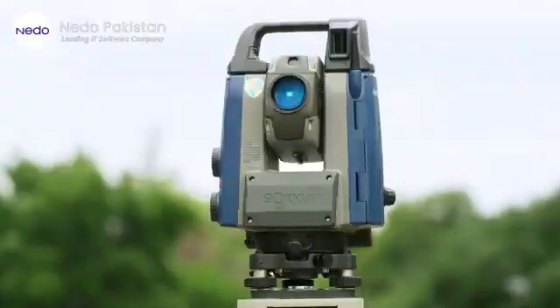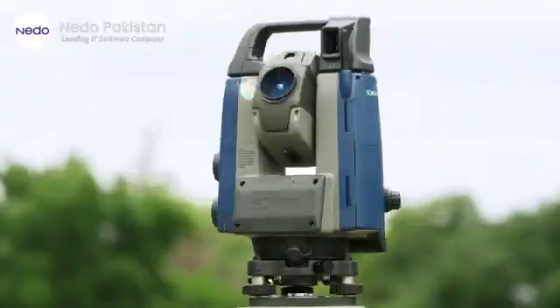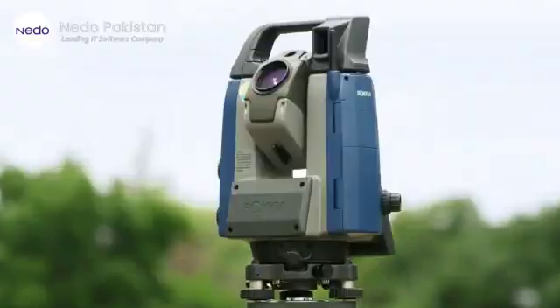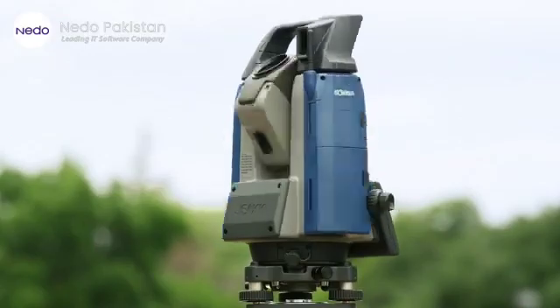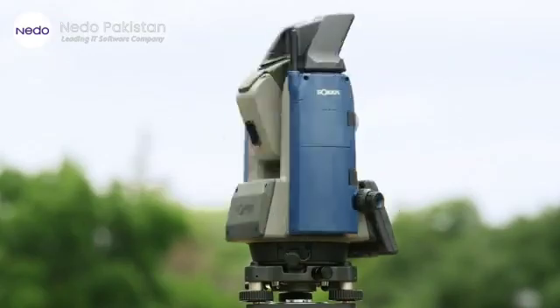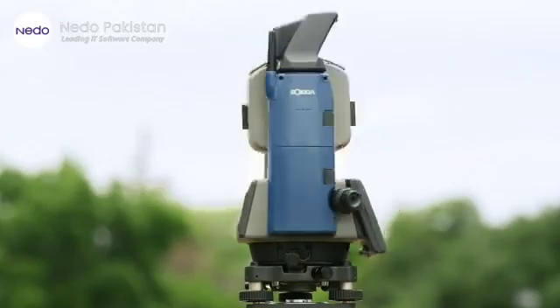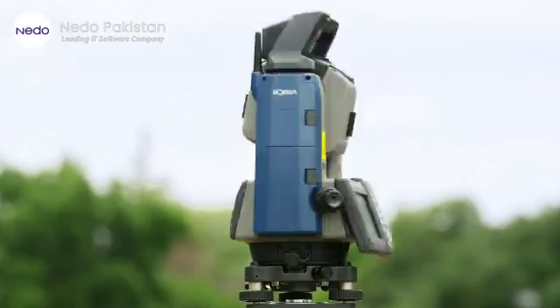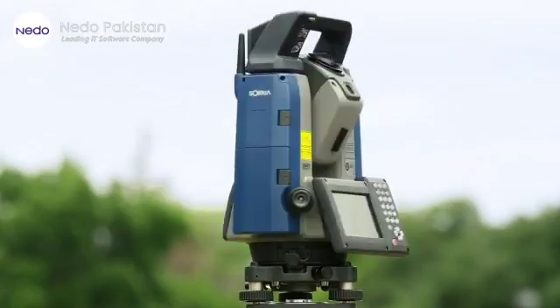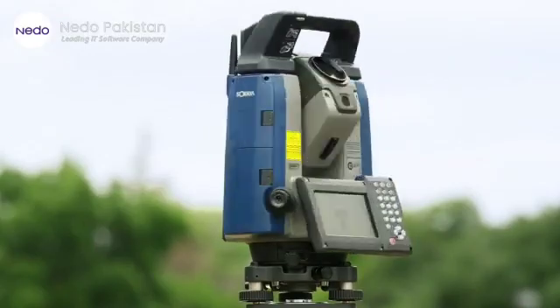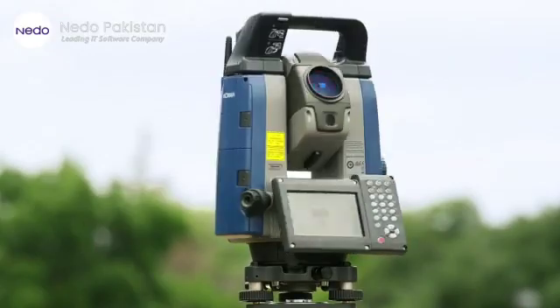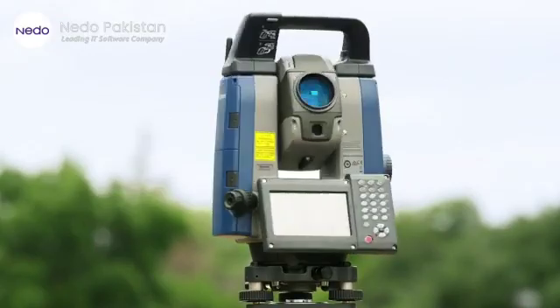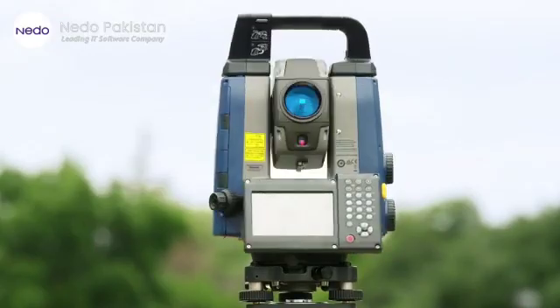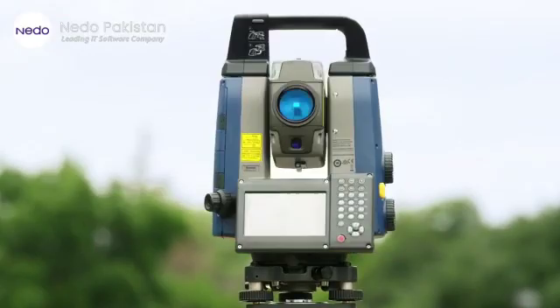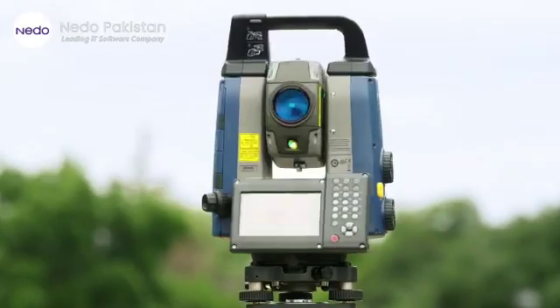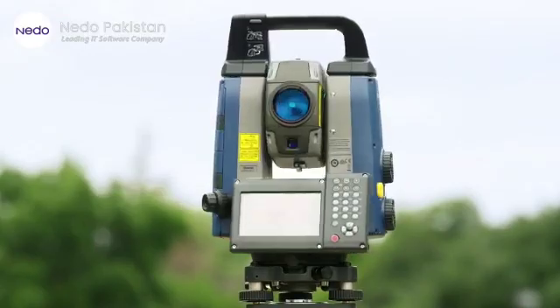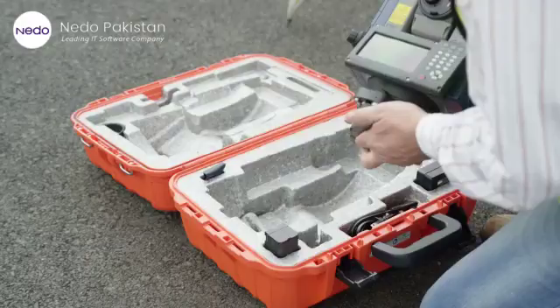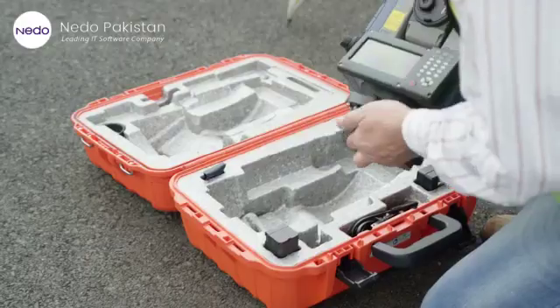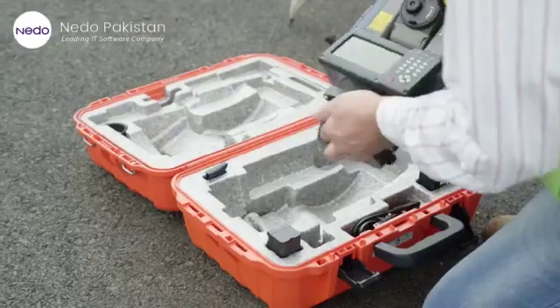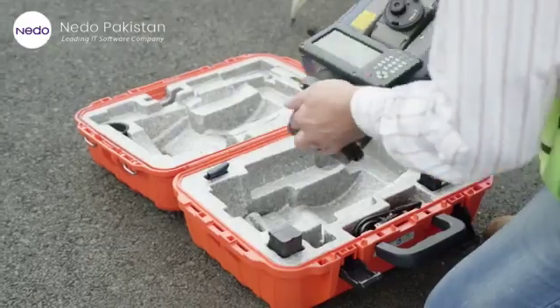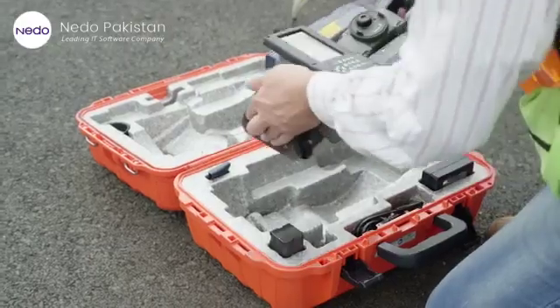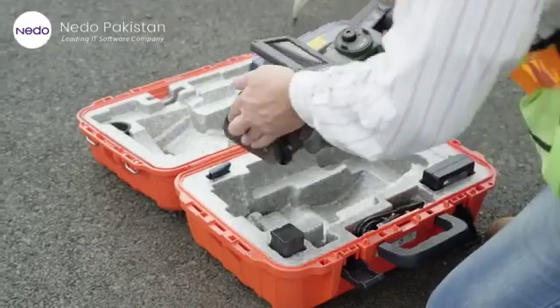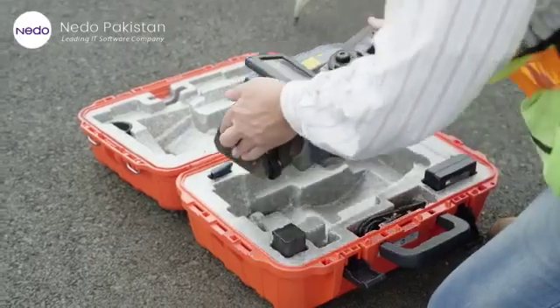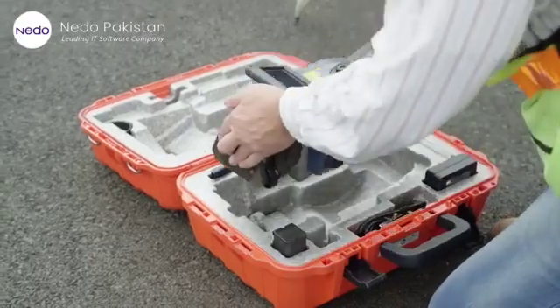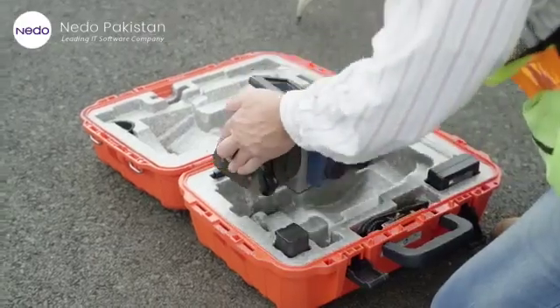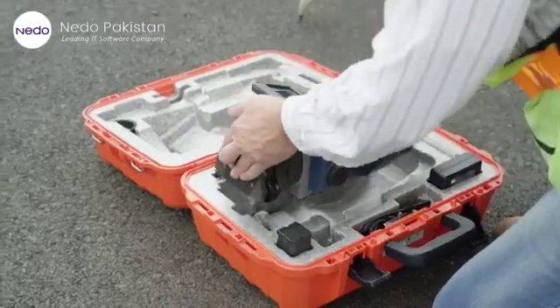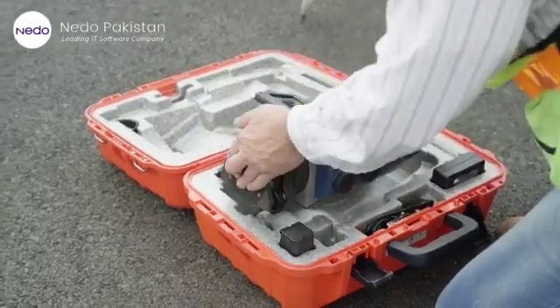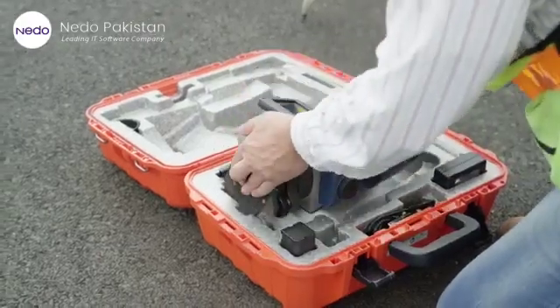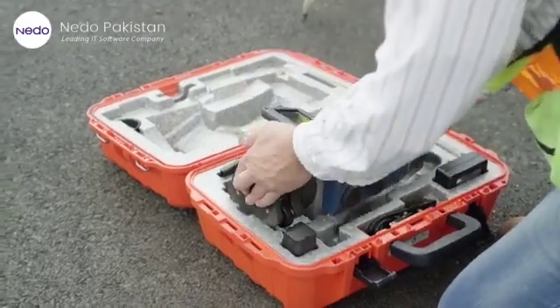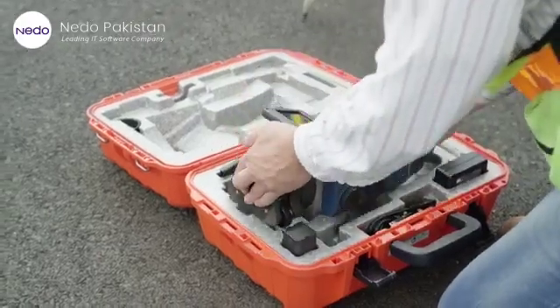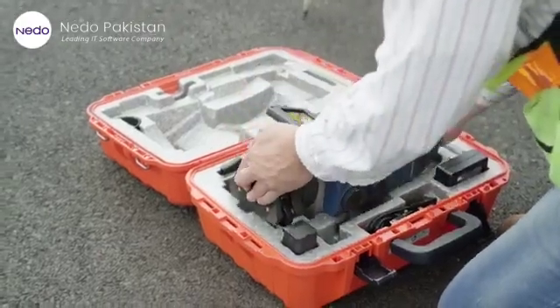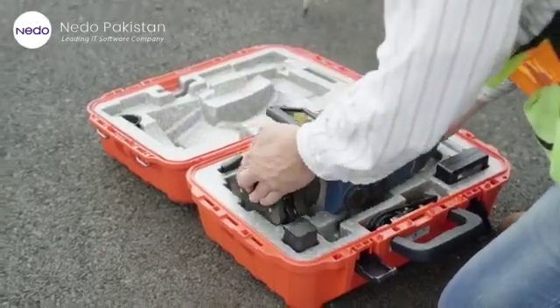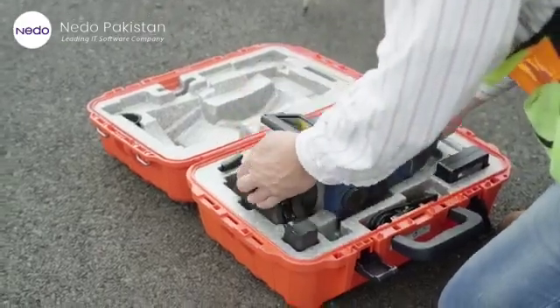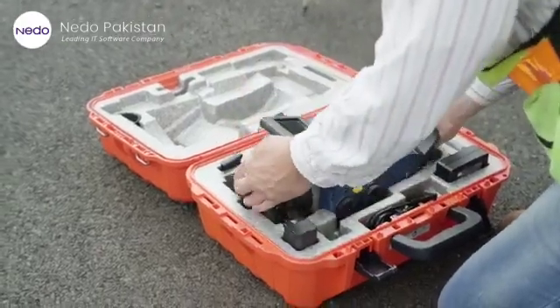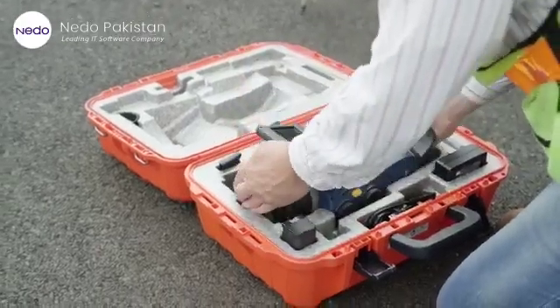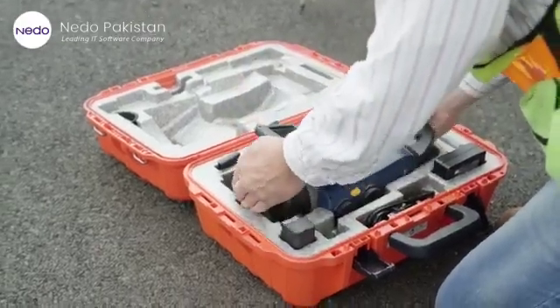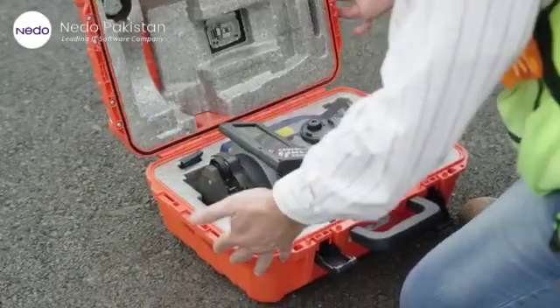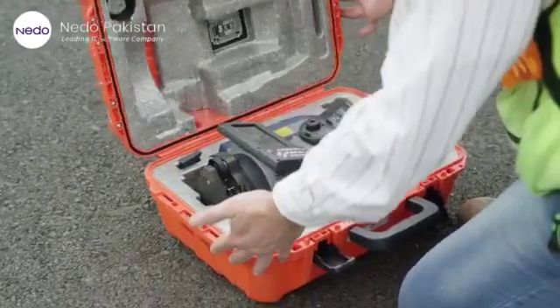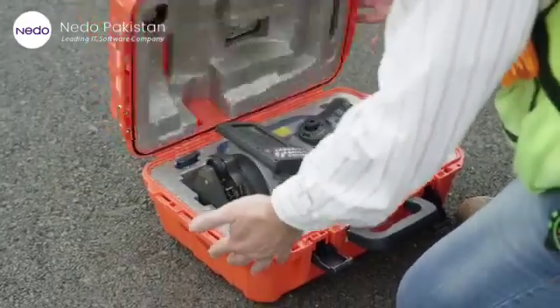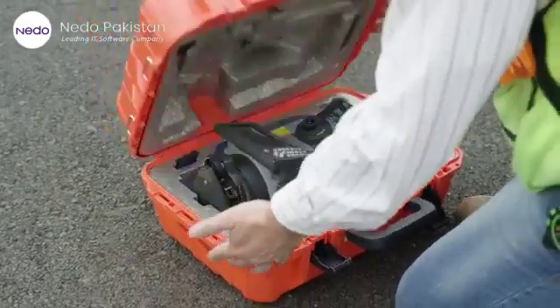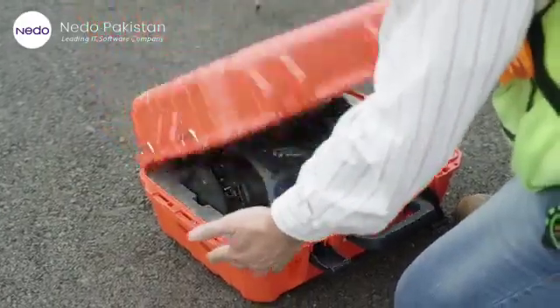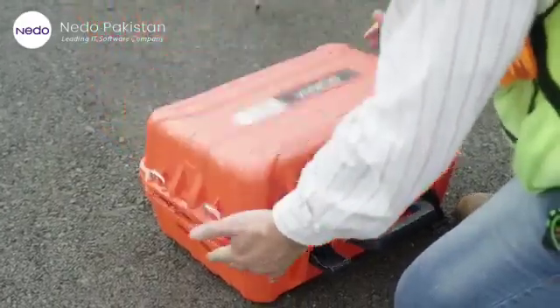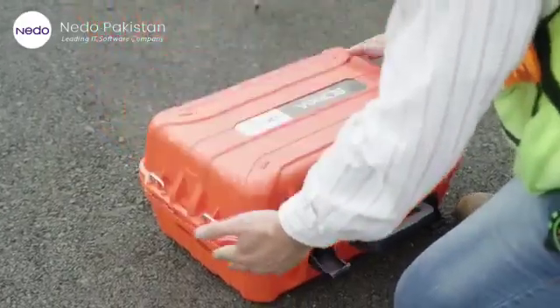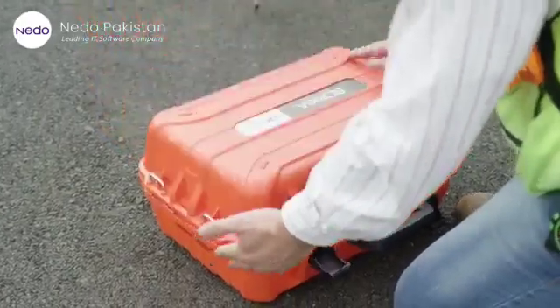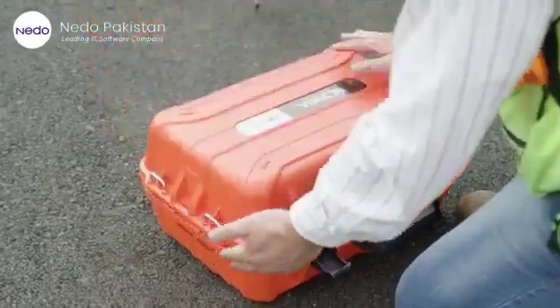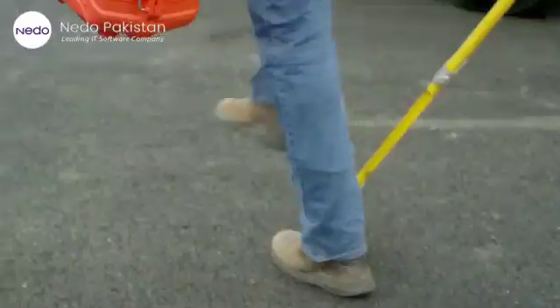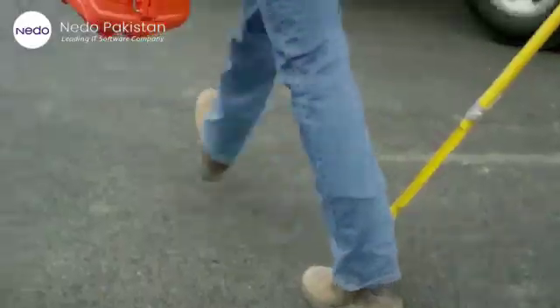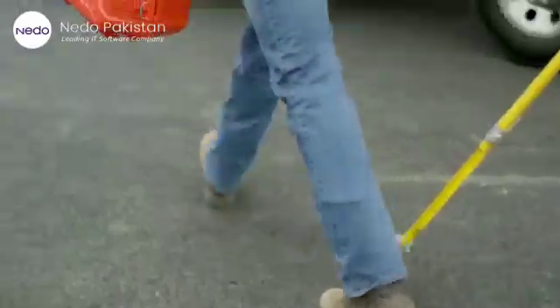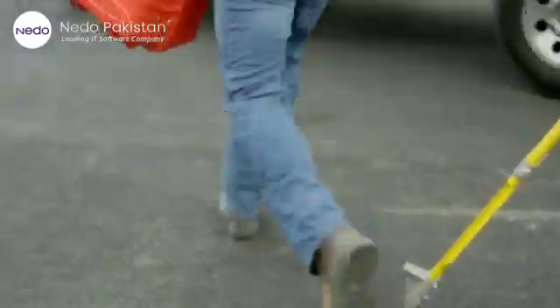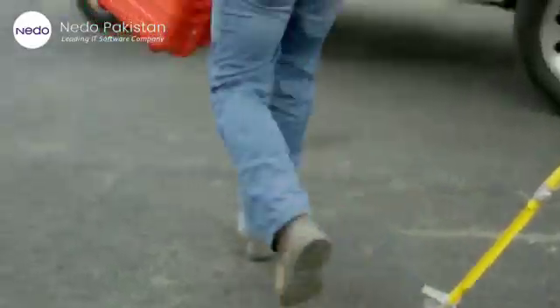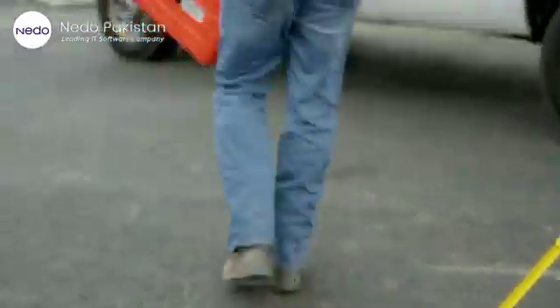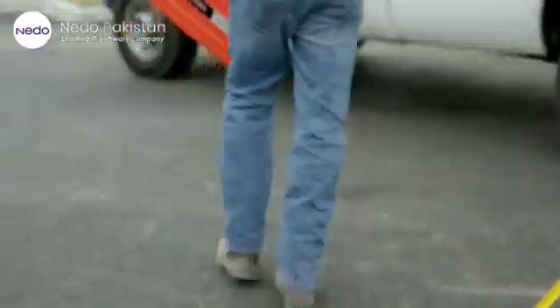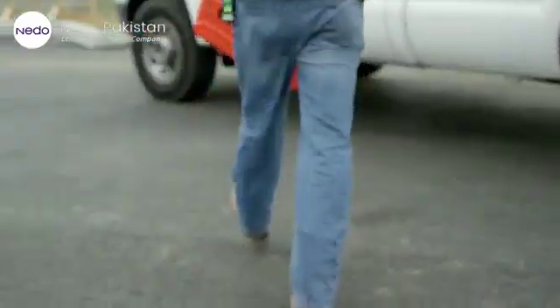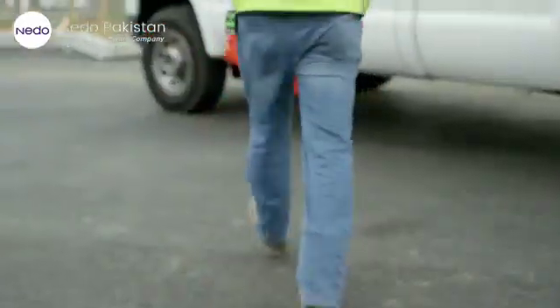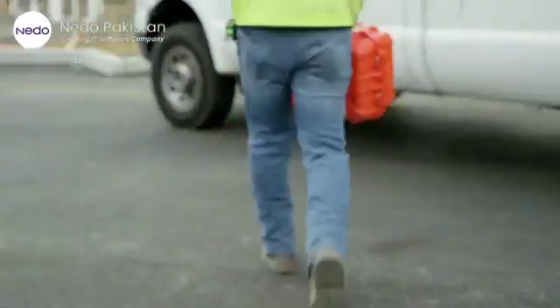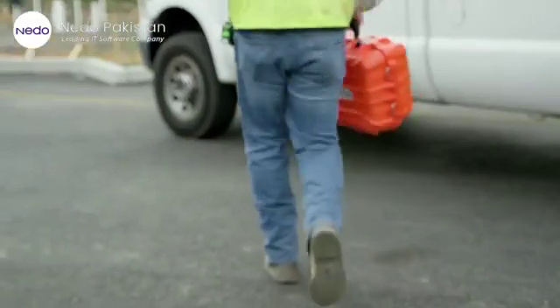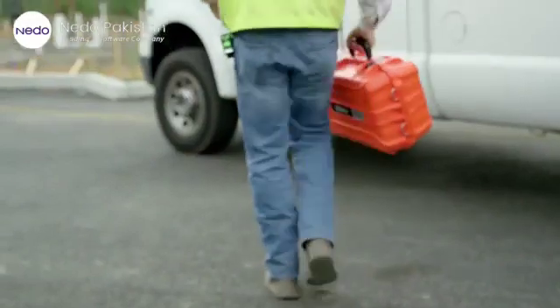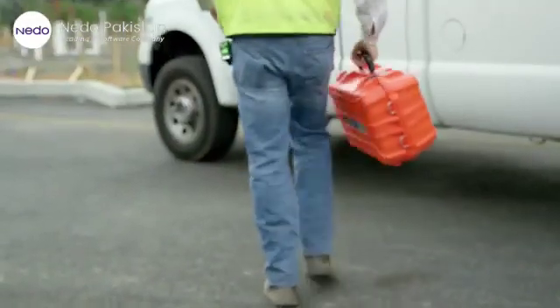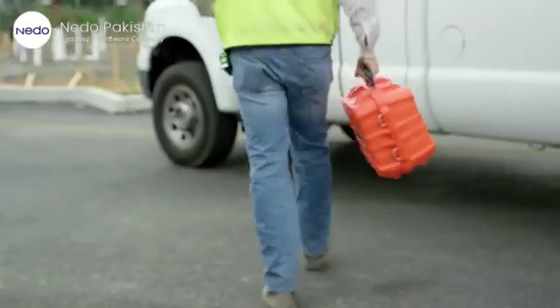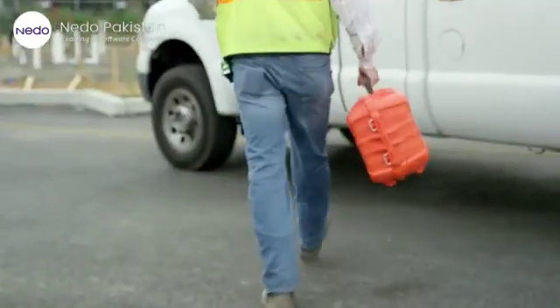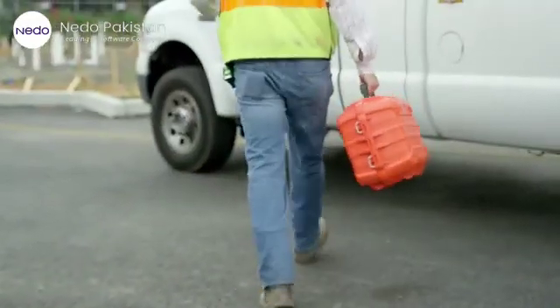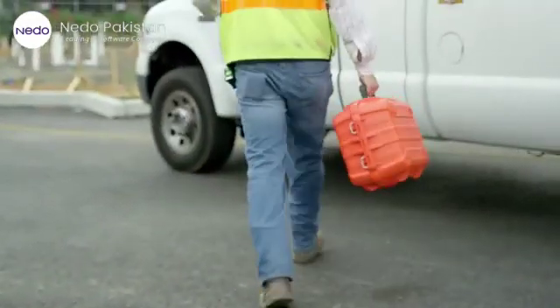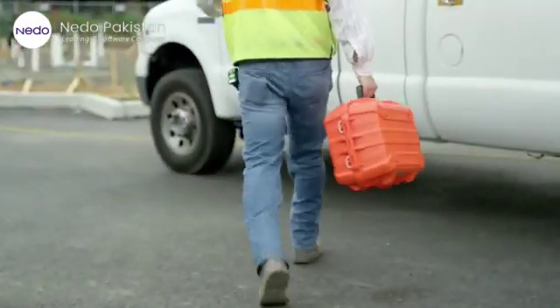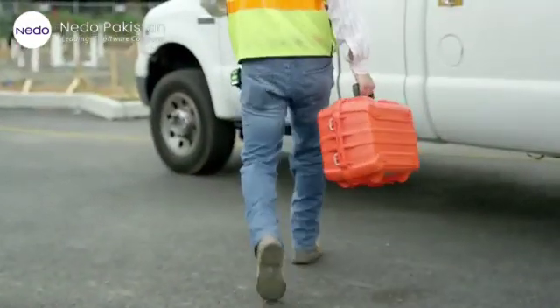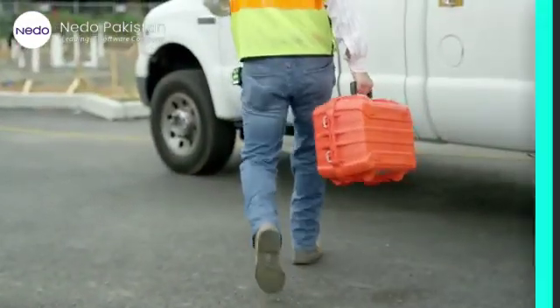Fast, lightweight, compact. Sokkia's iX. Productivity made easy.